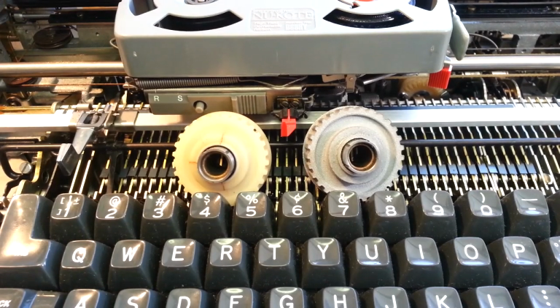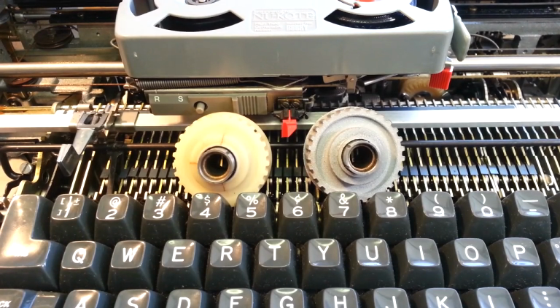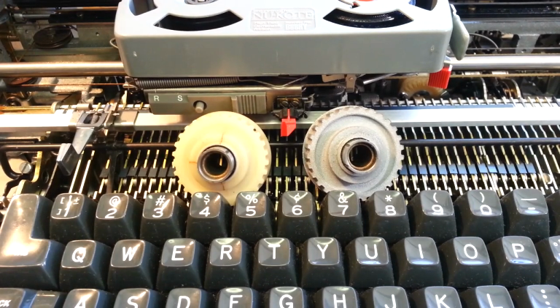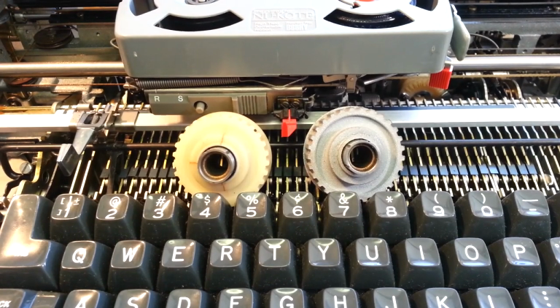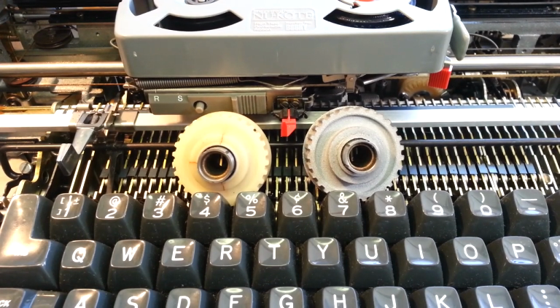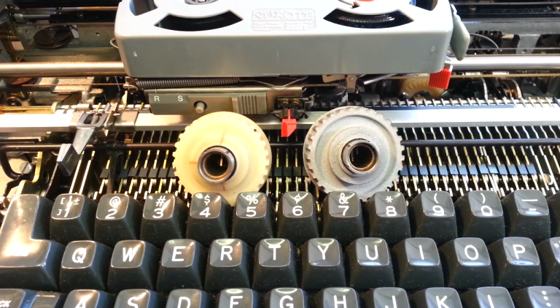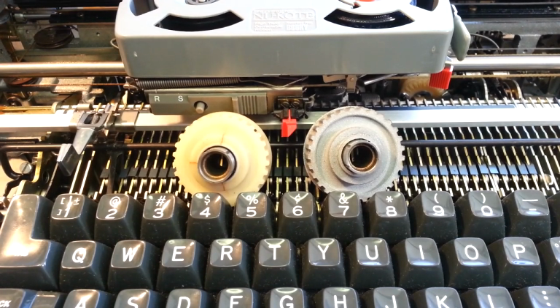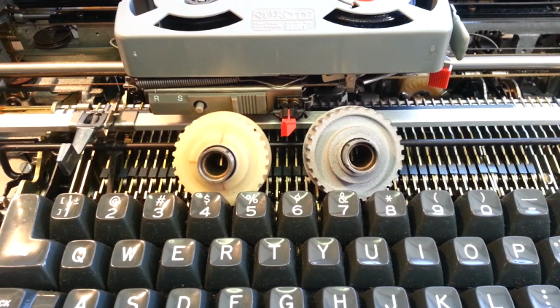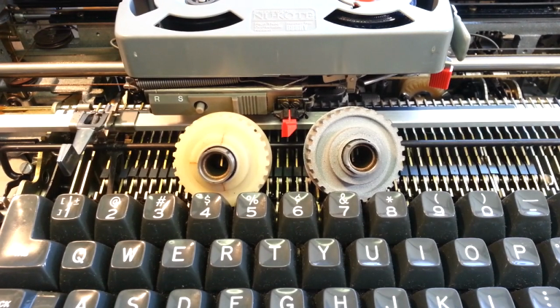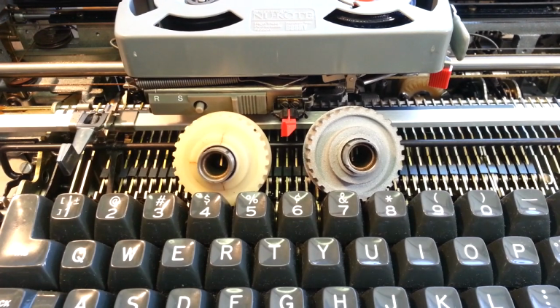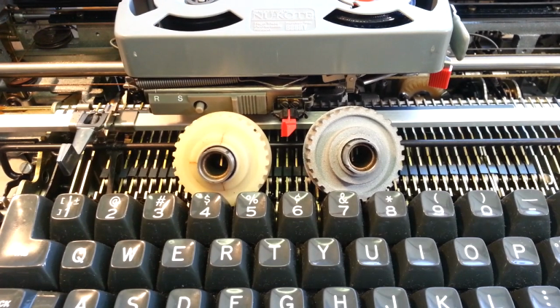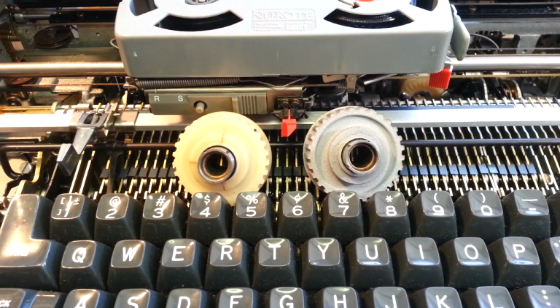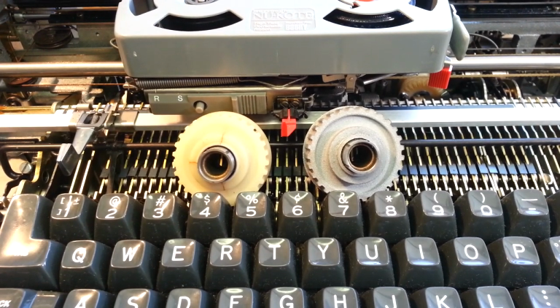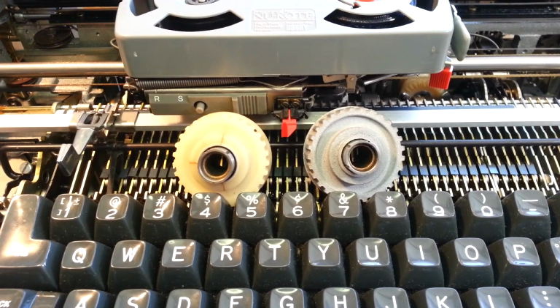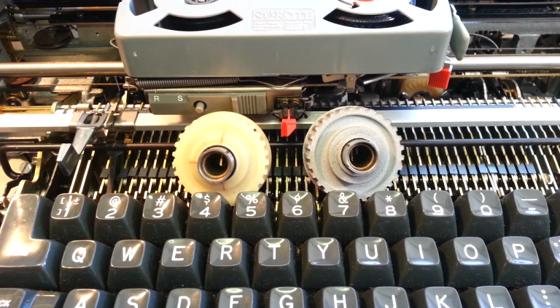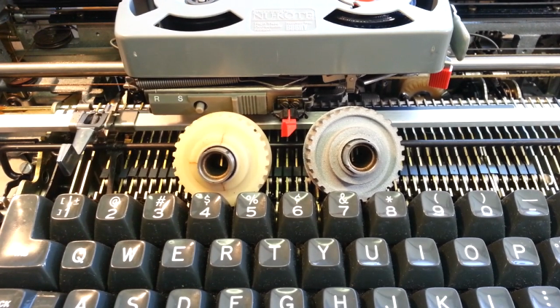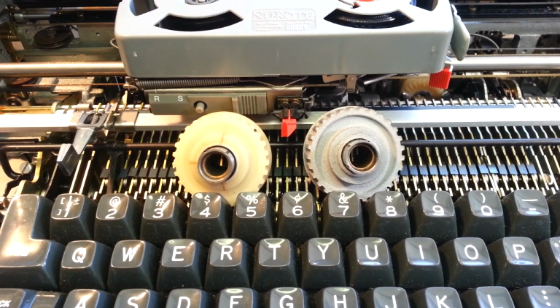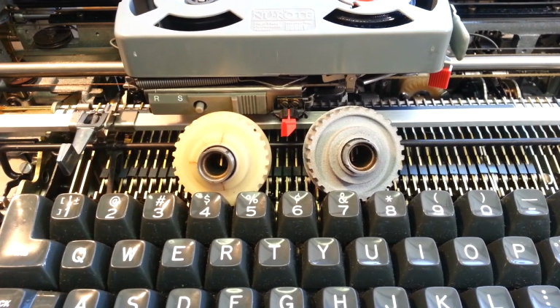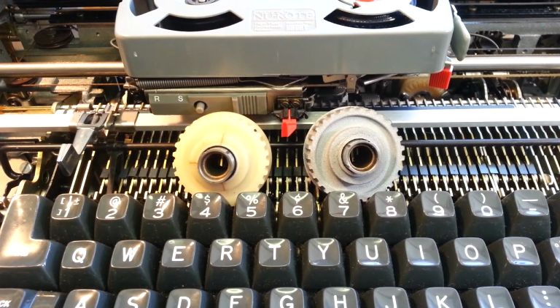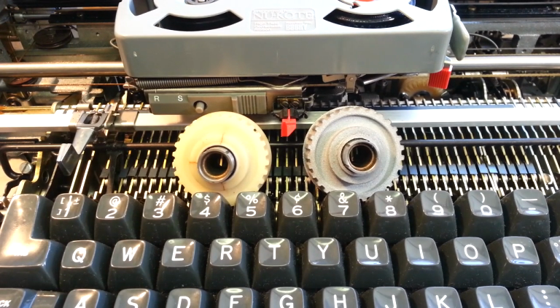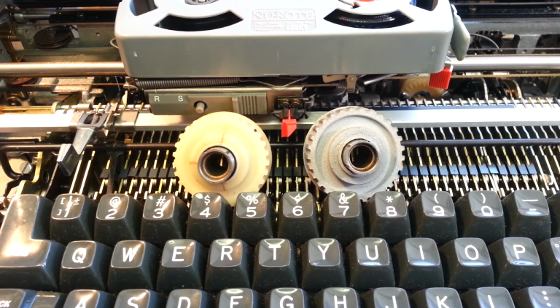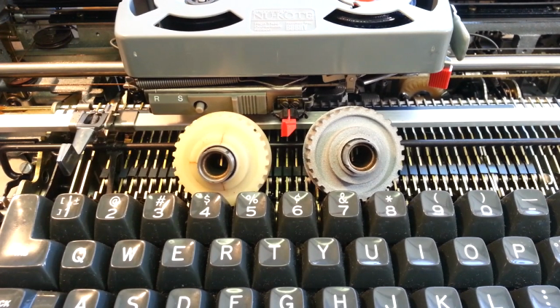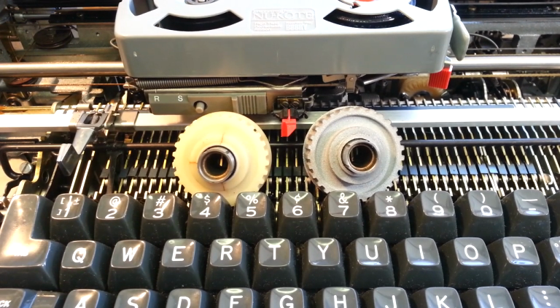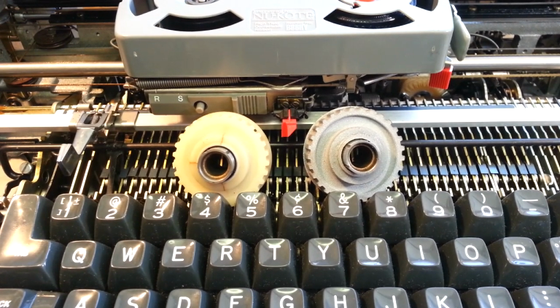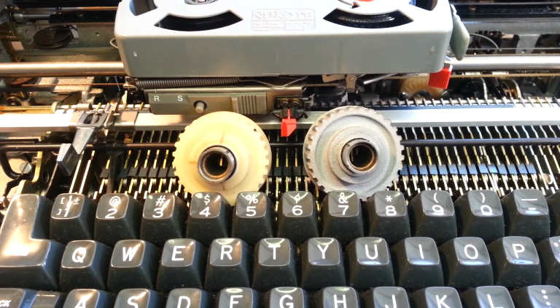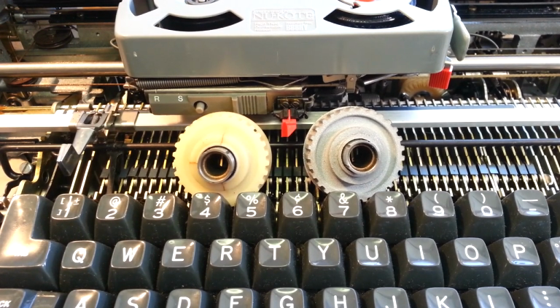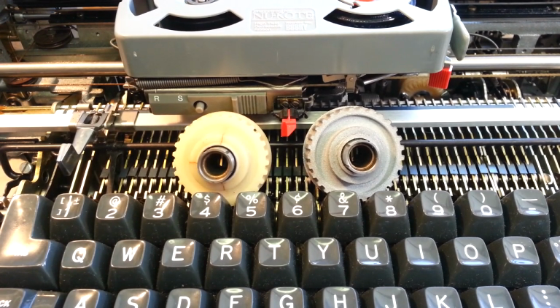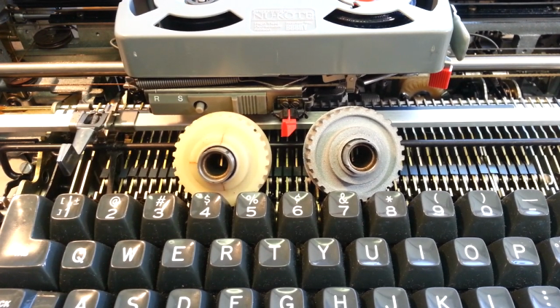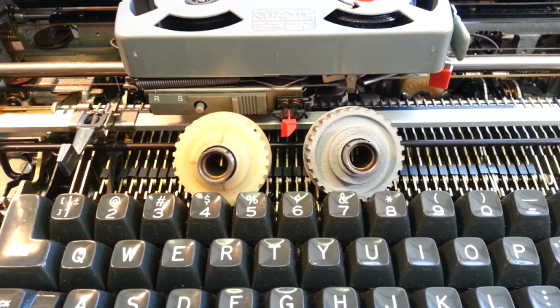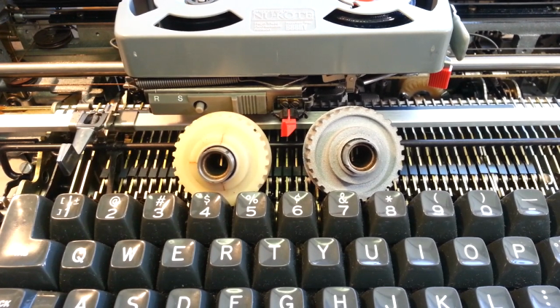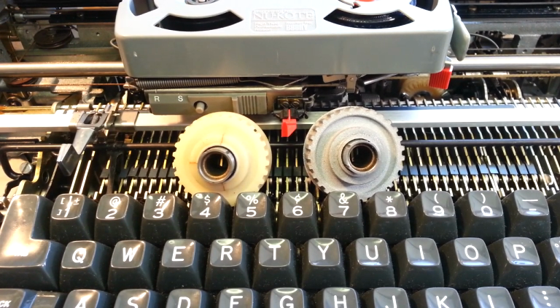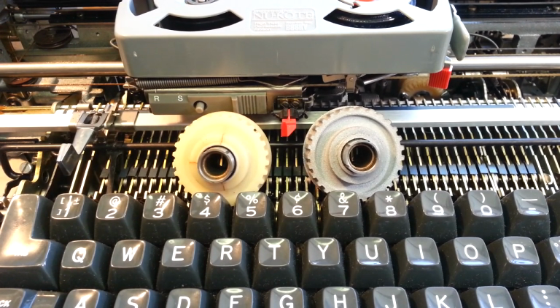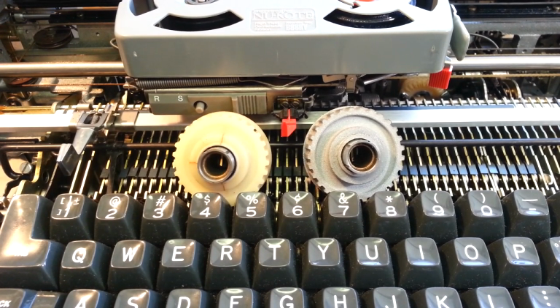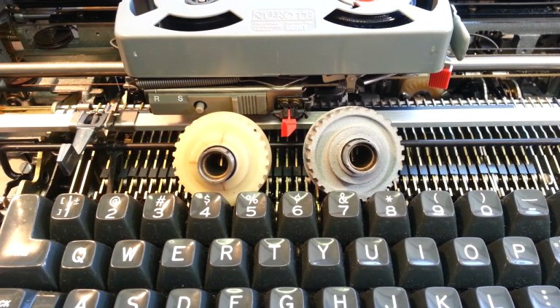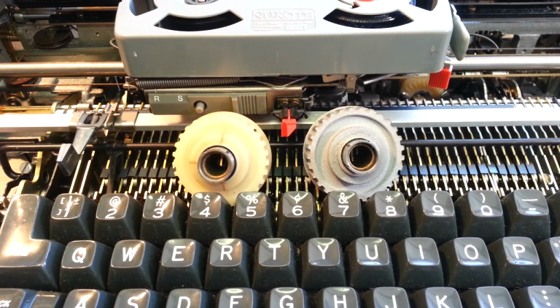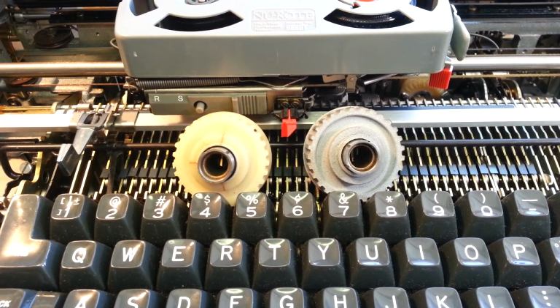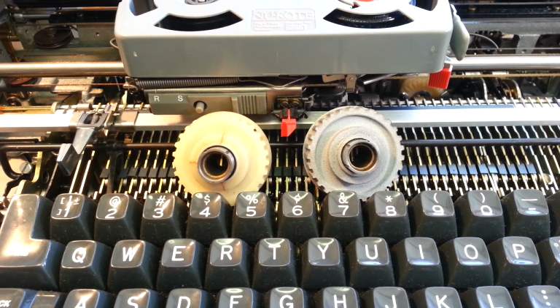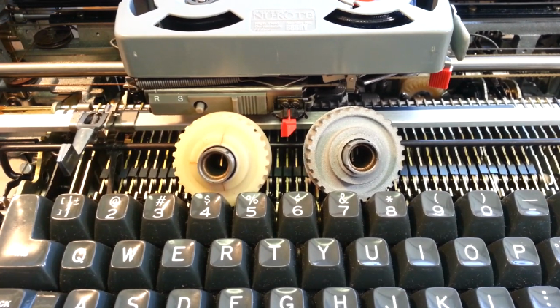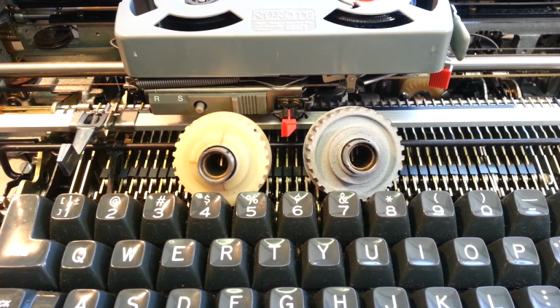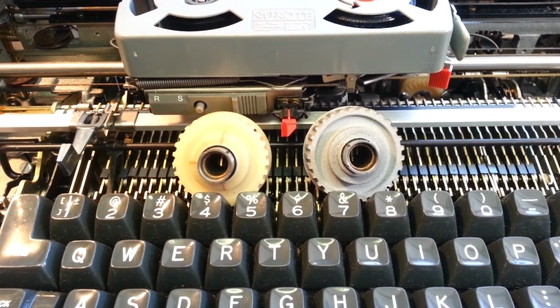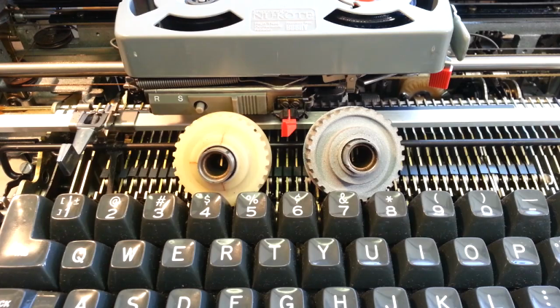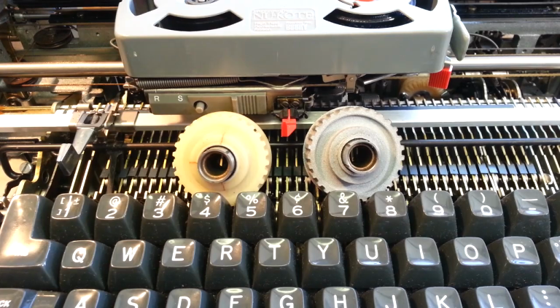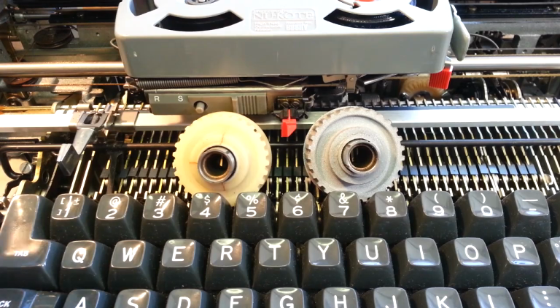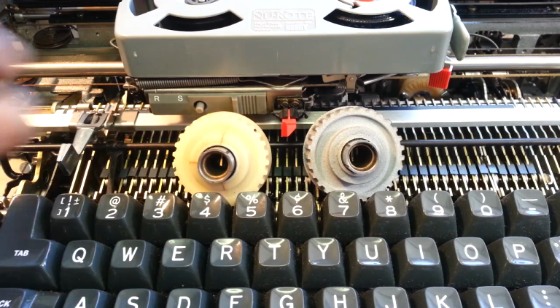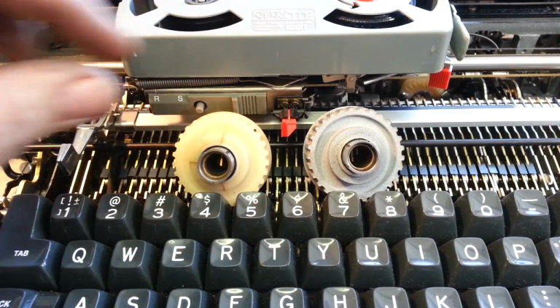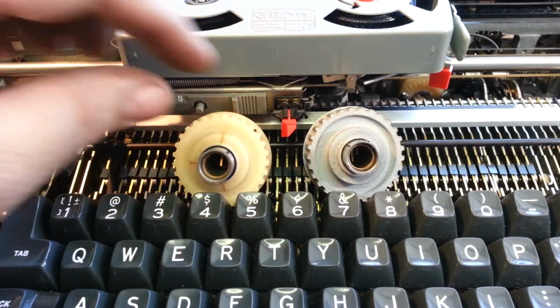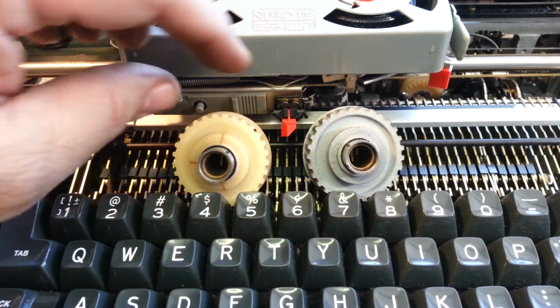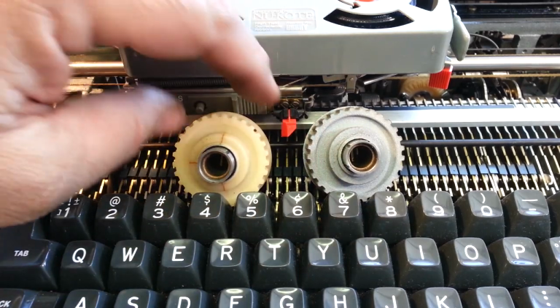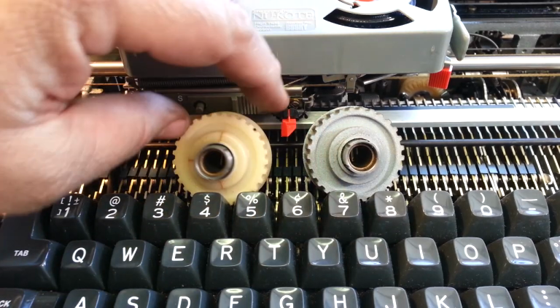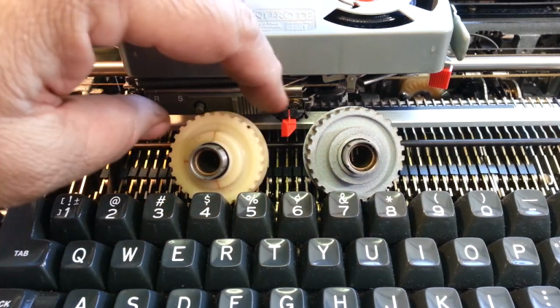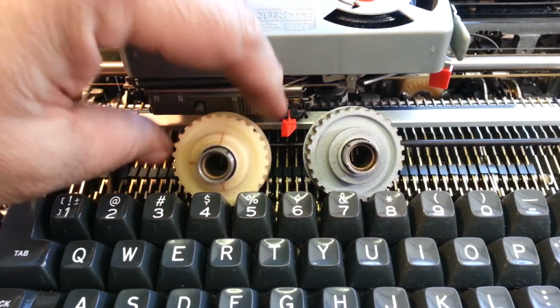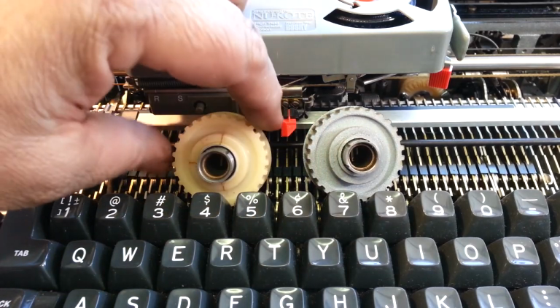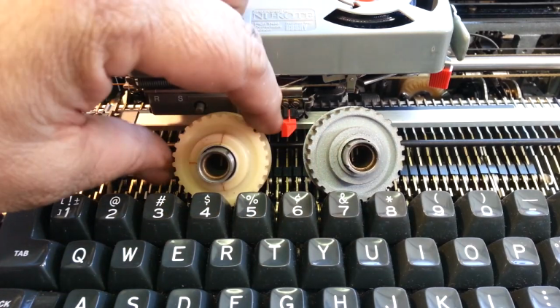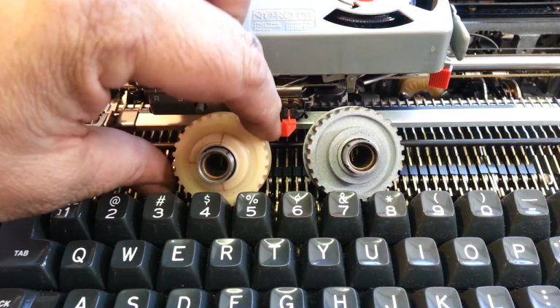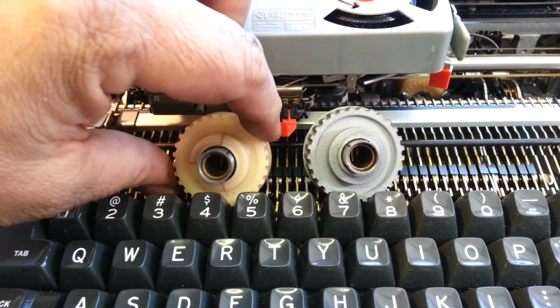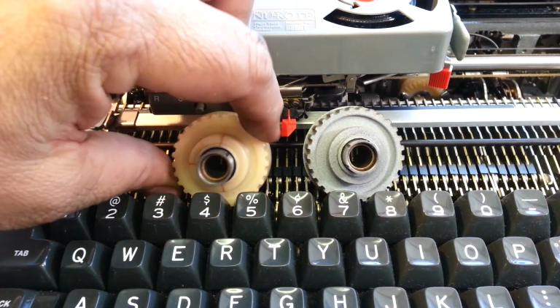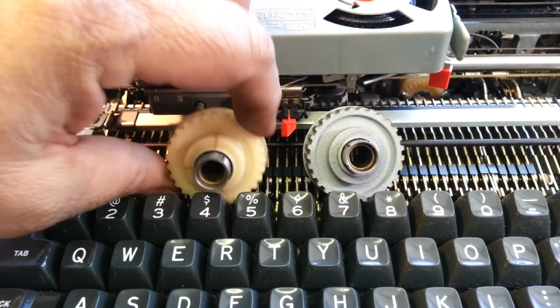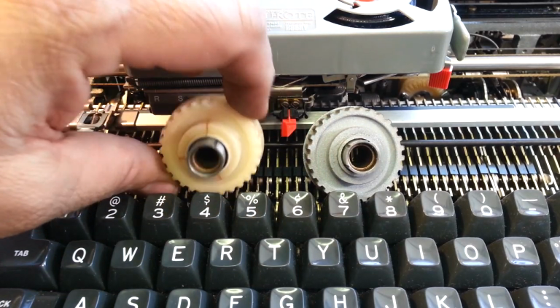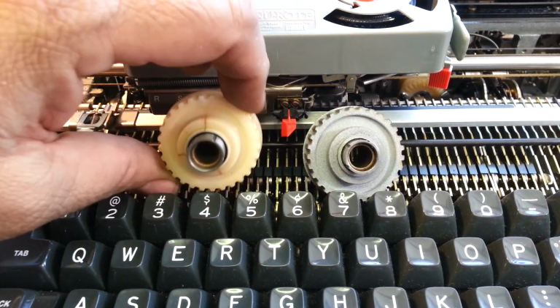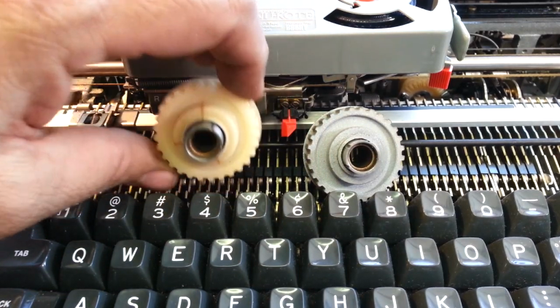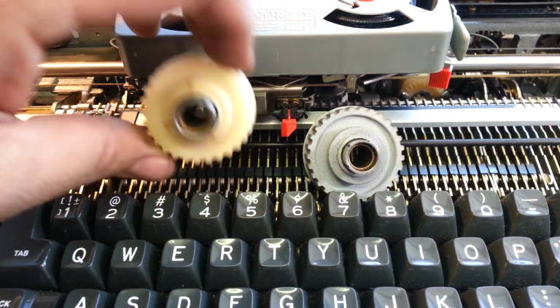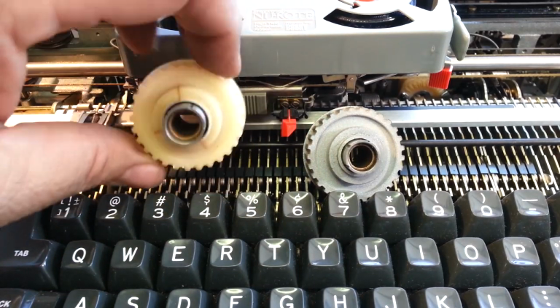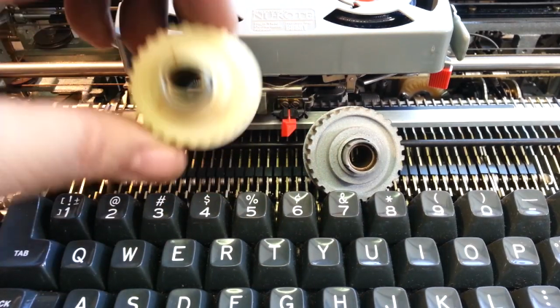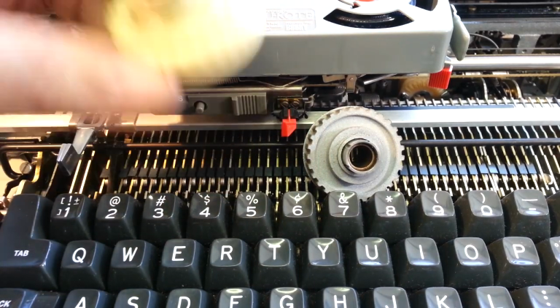Wayne here at PhoenixTypewriter.com. I'm going to look at the IBM Selectric here and talk about hubs a little bit.